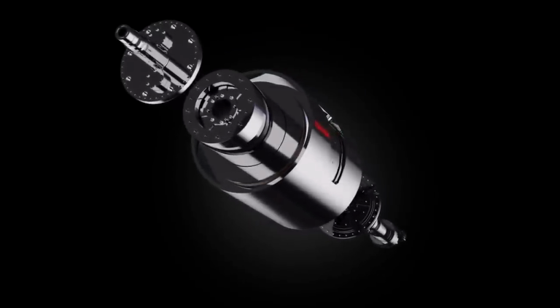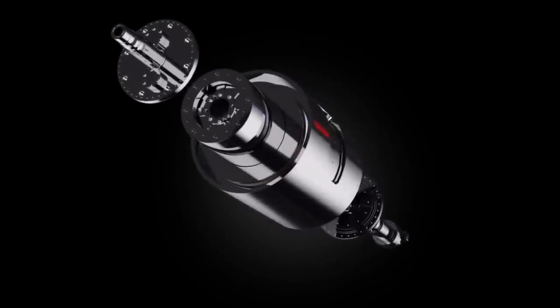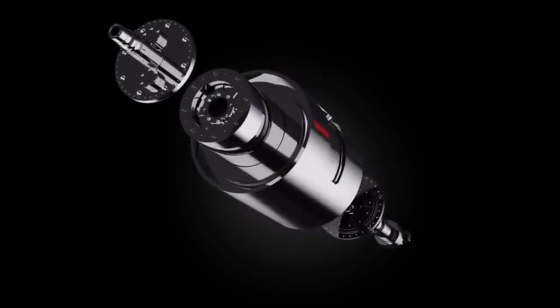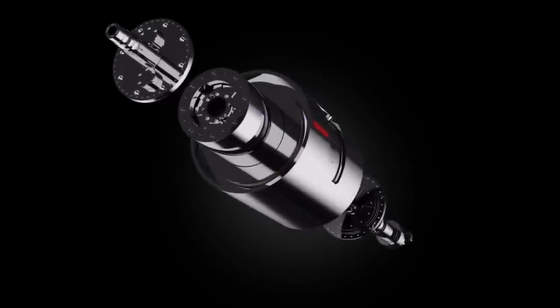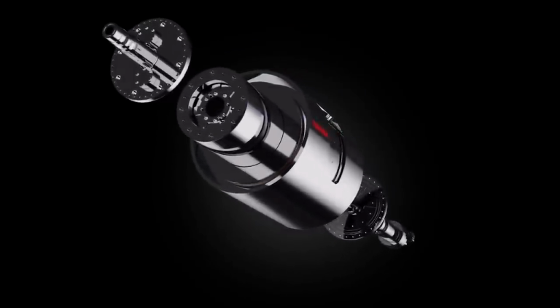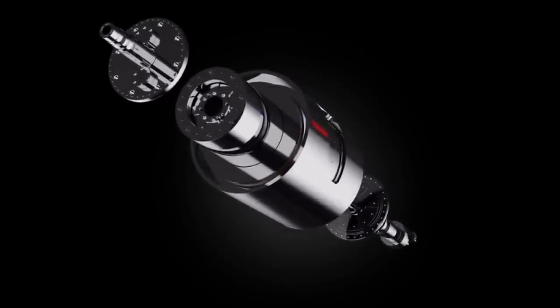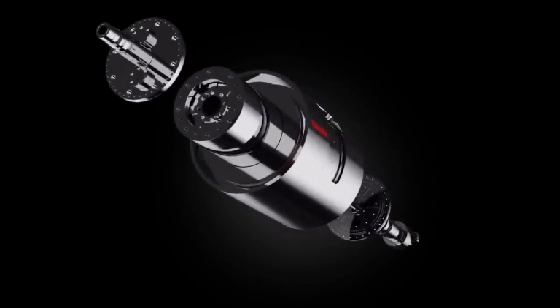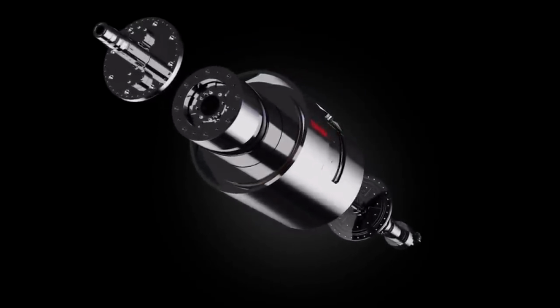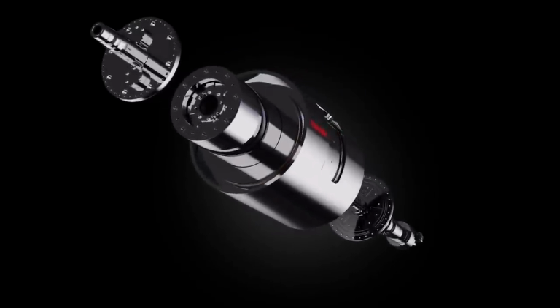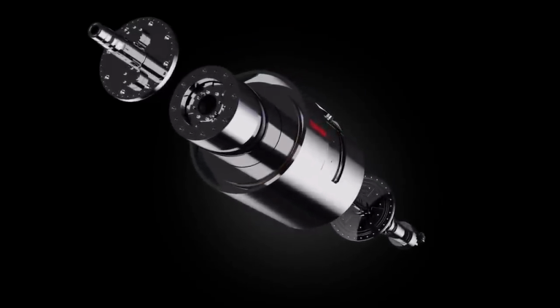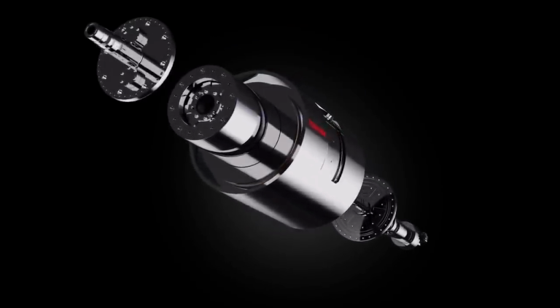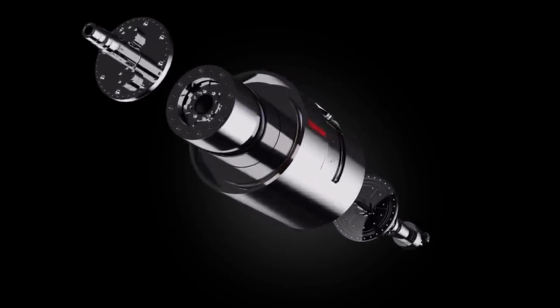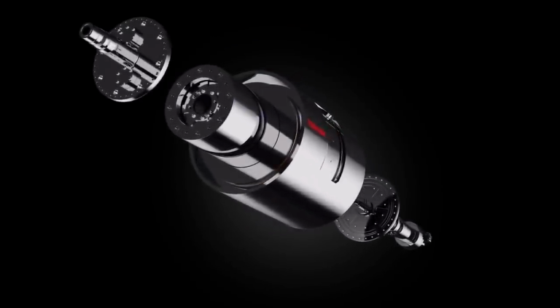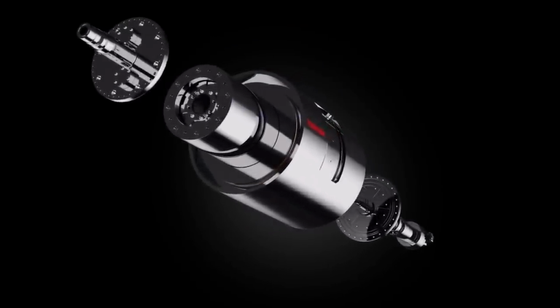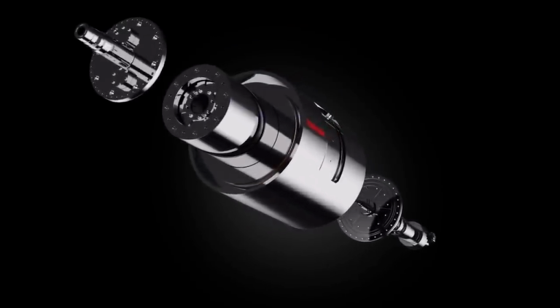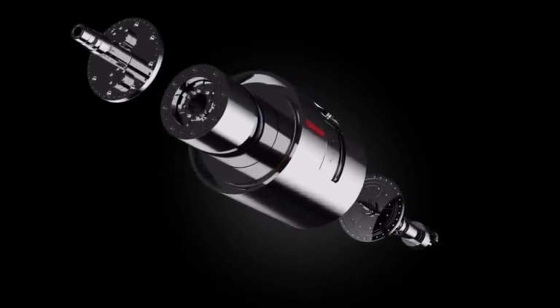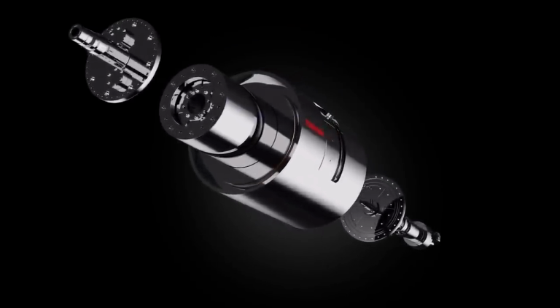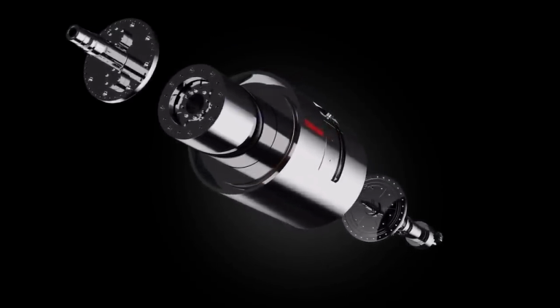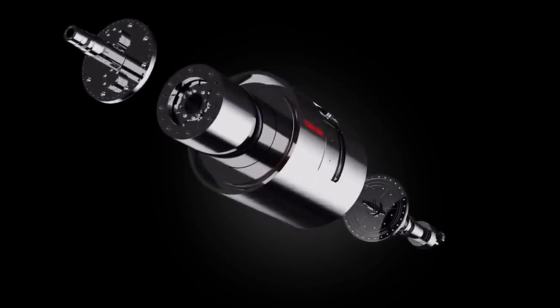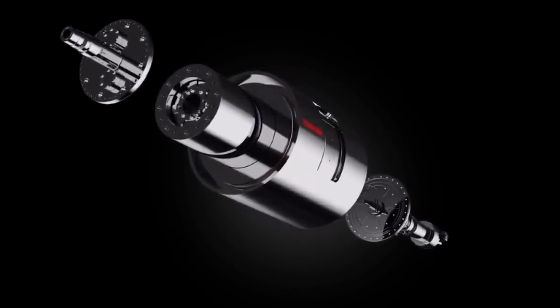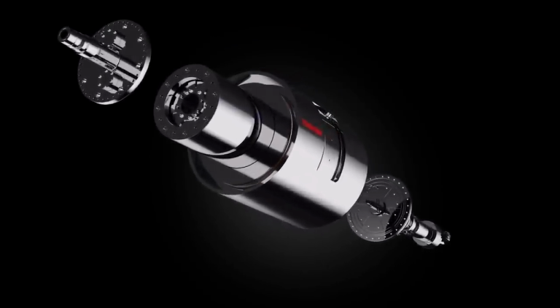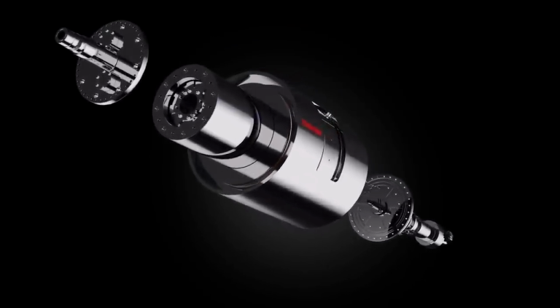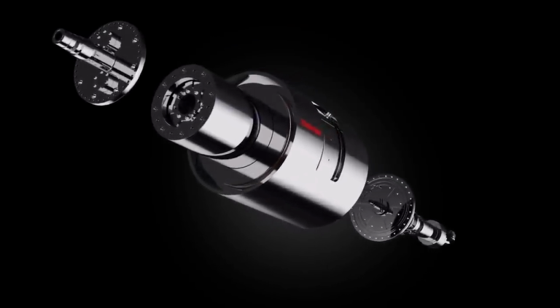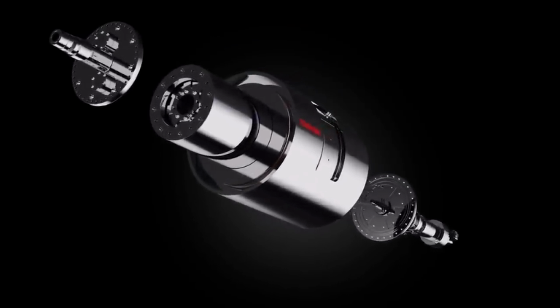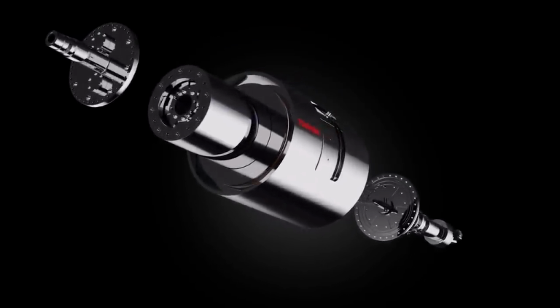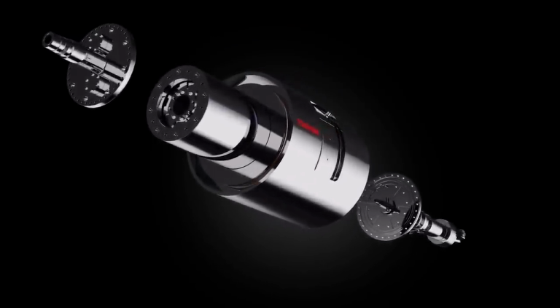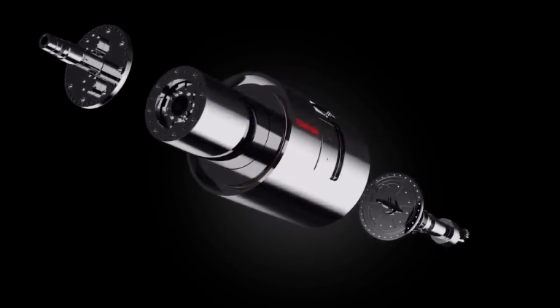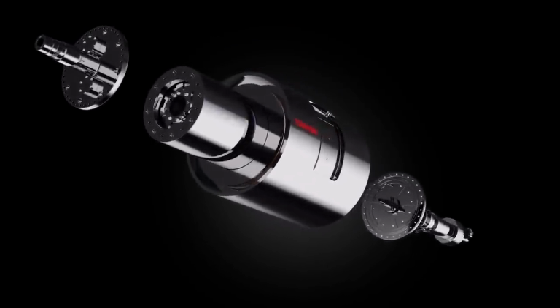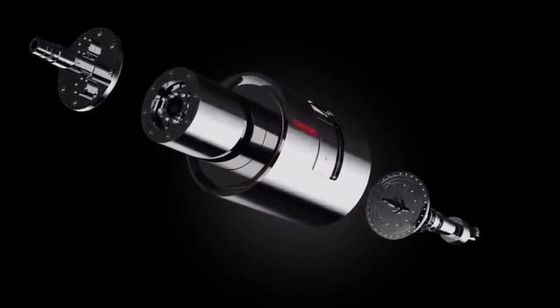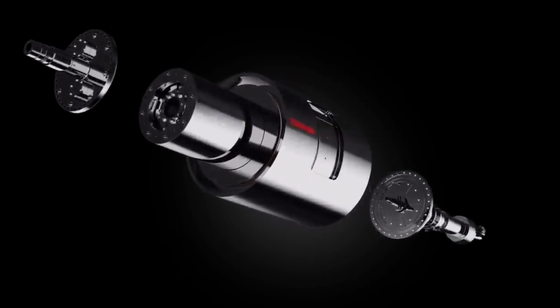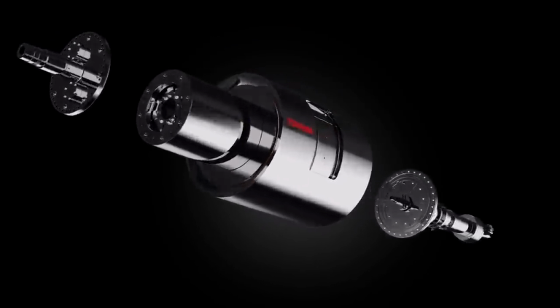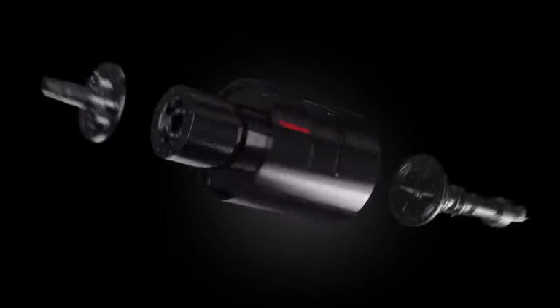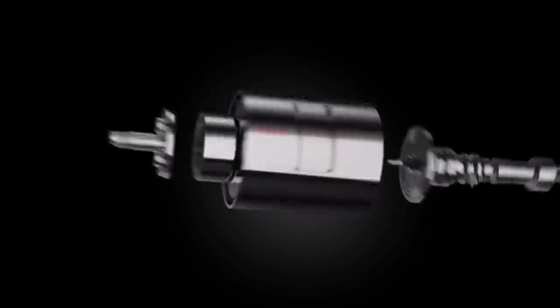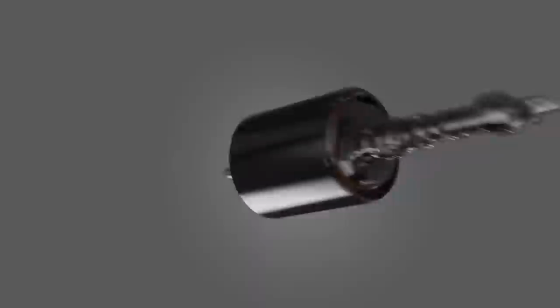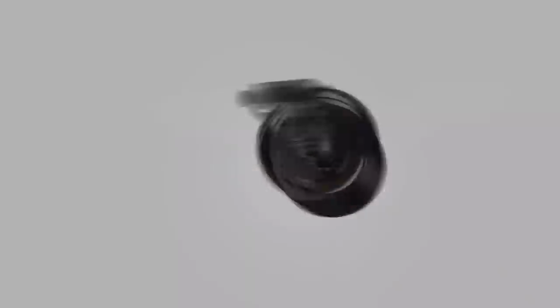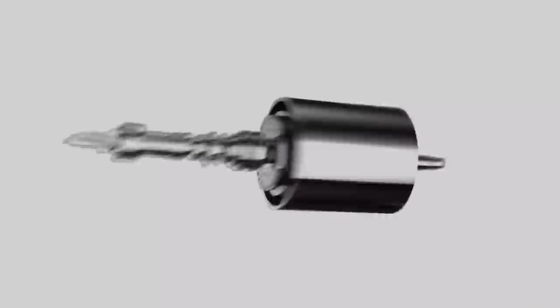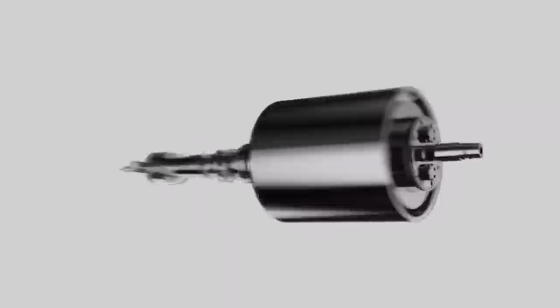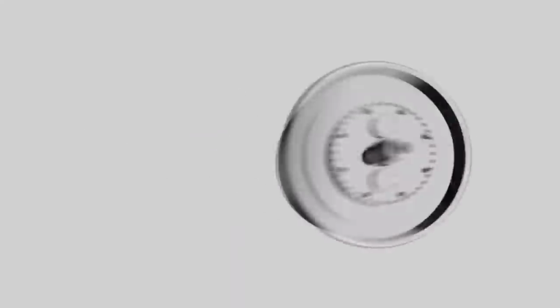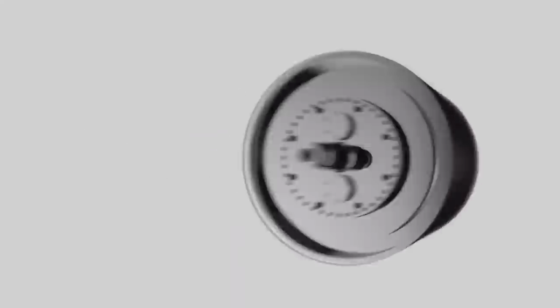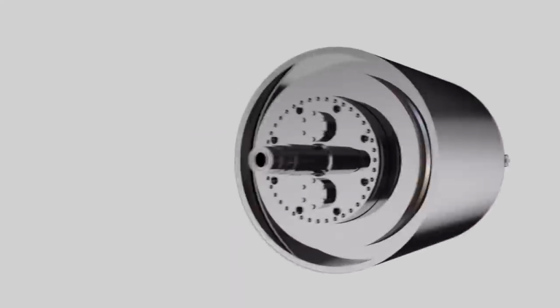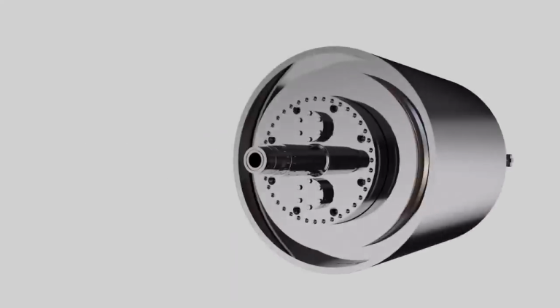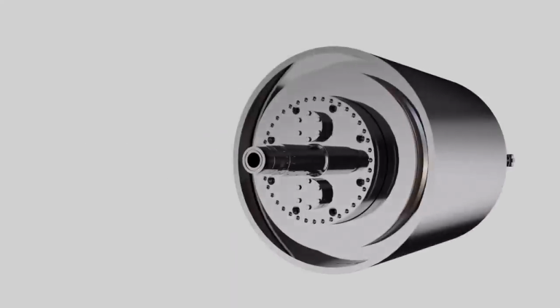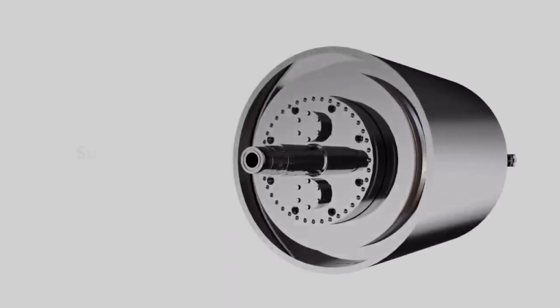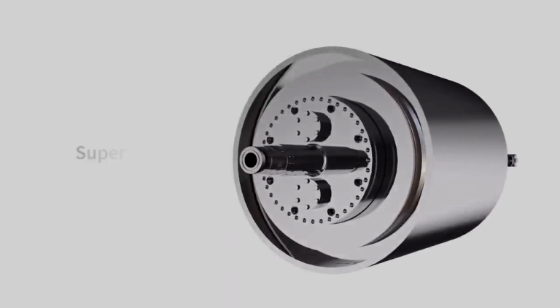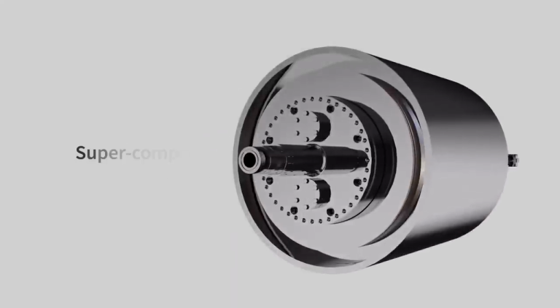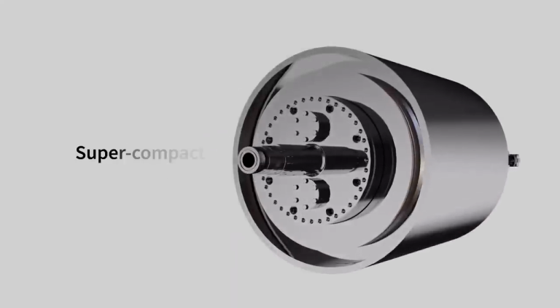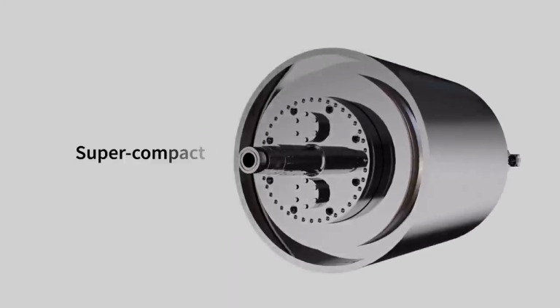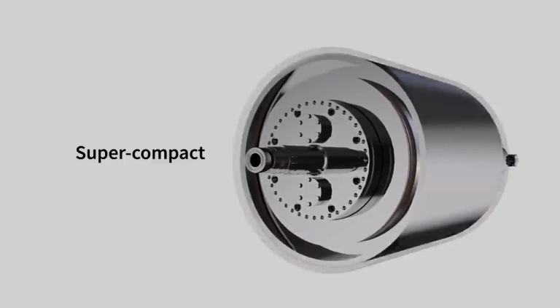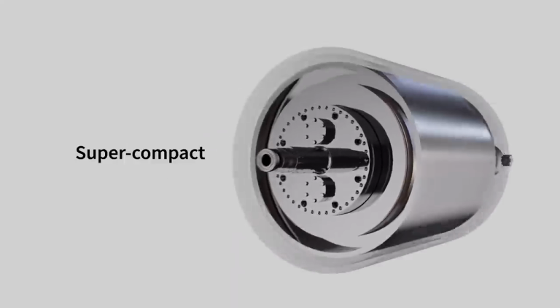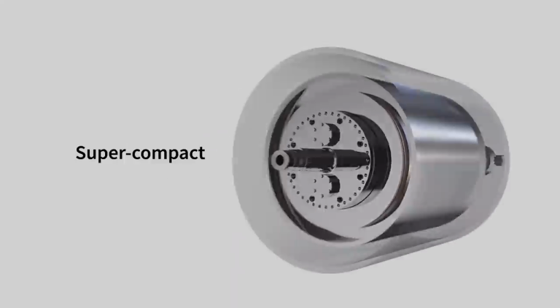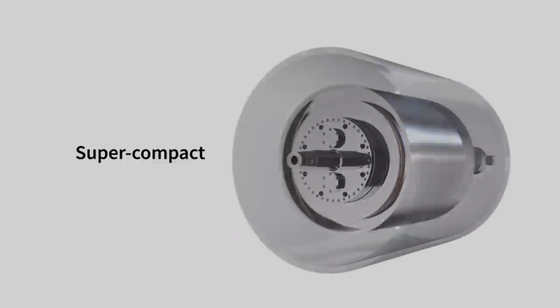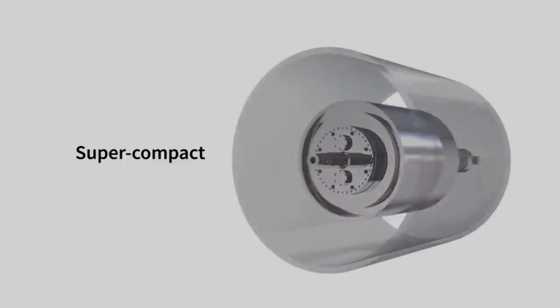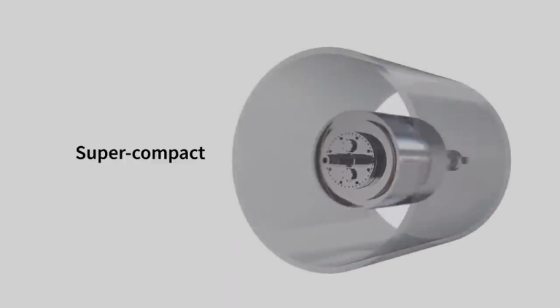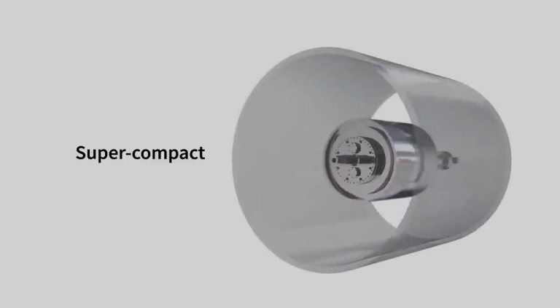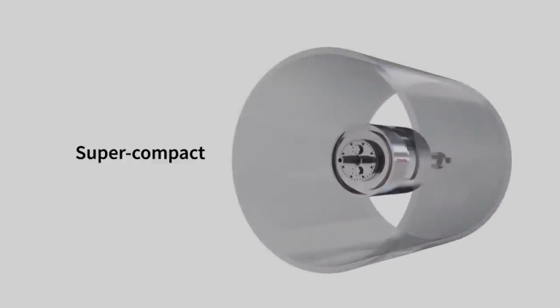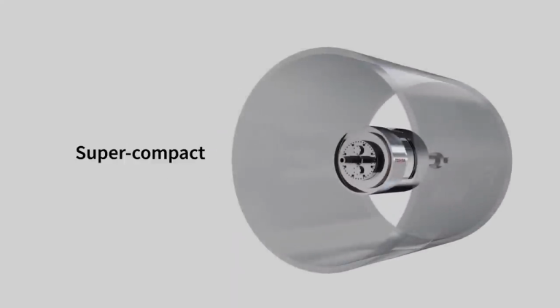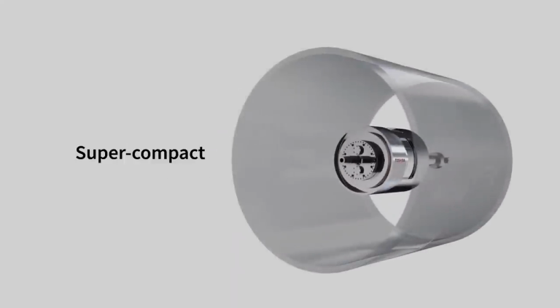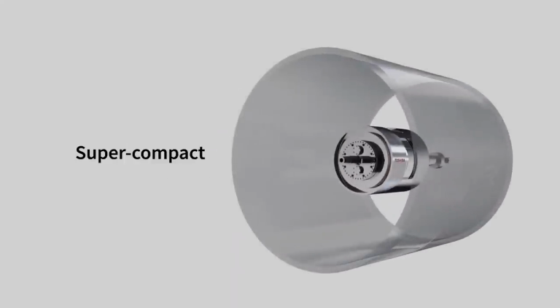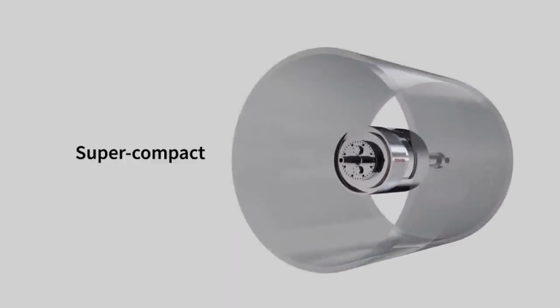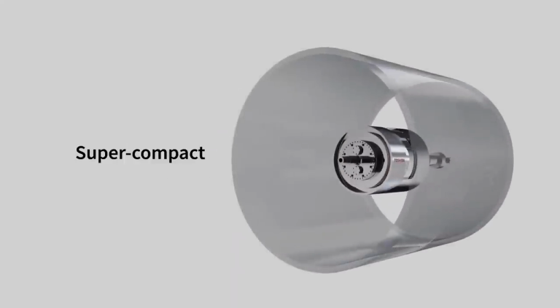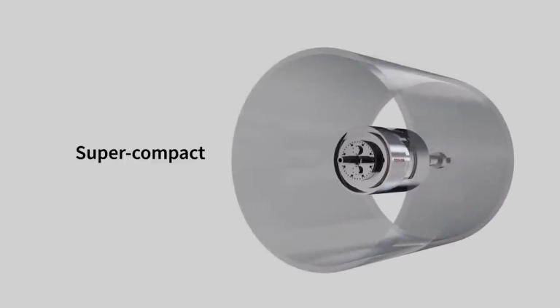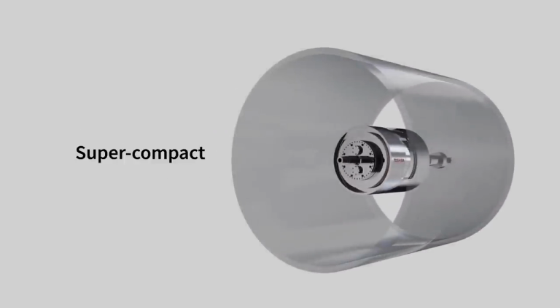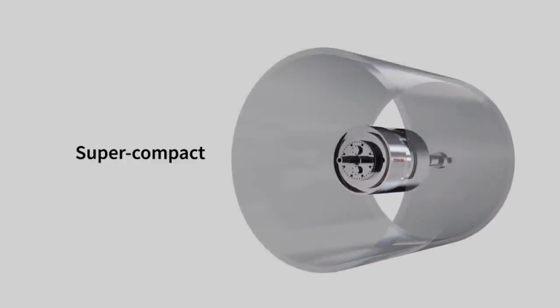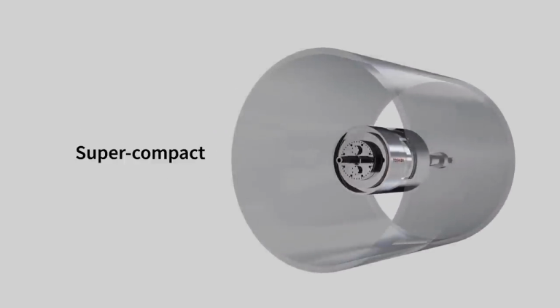To understand how this motor works, we have to look at two different things: superconductivity and synchronous motors.